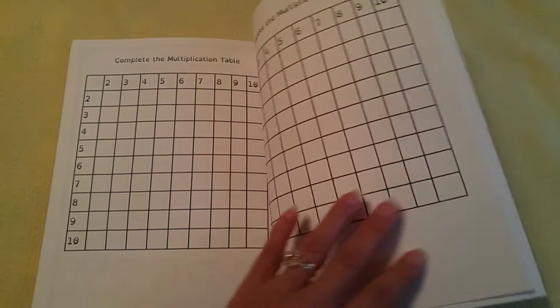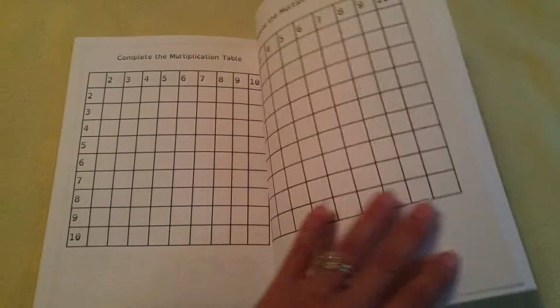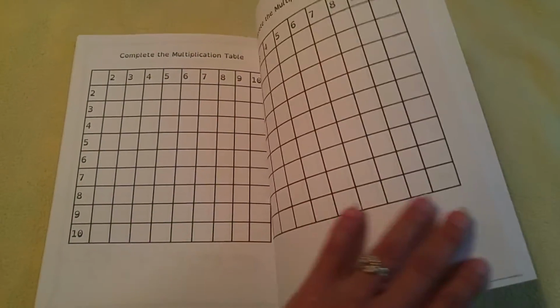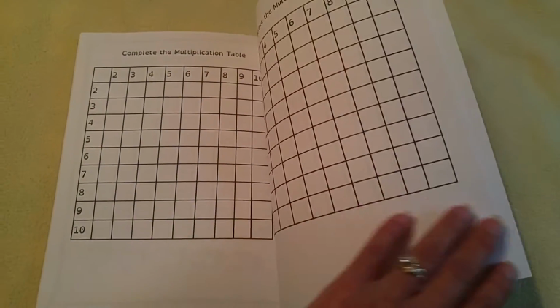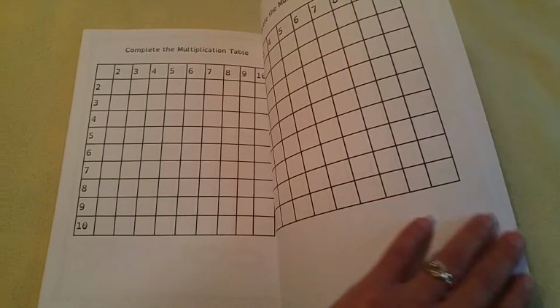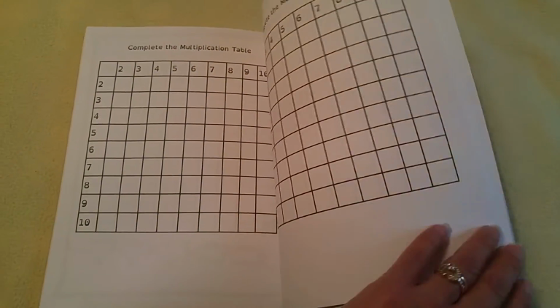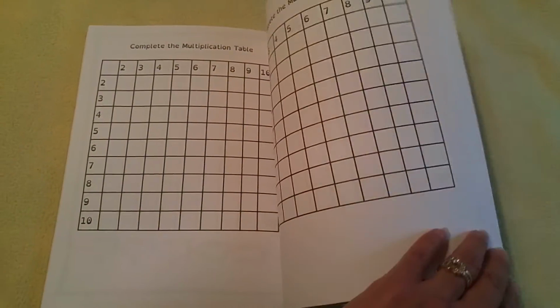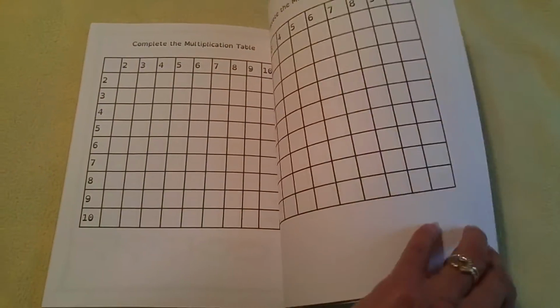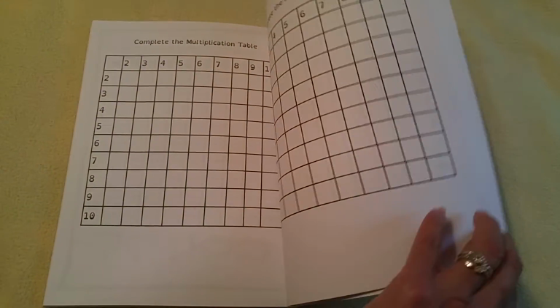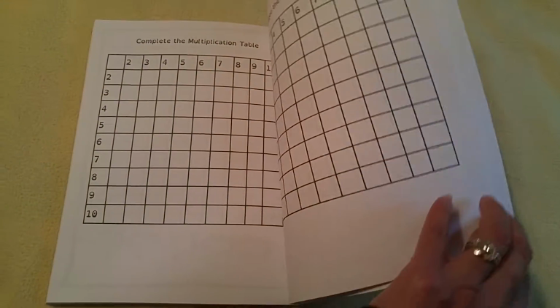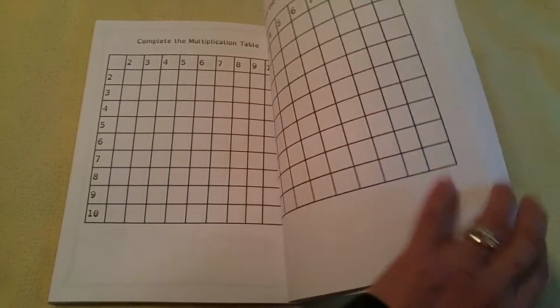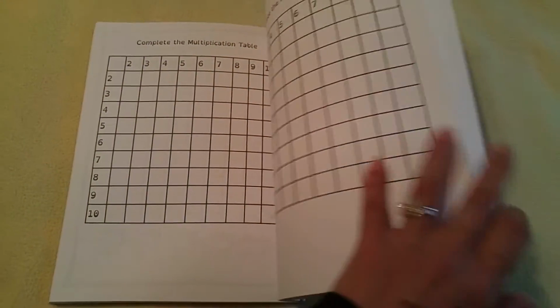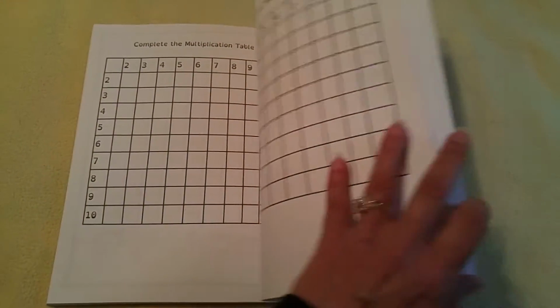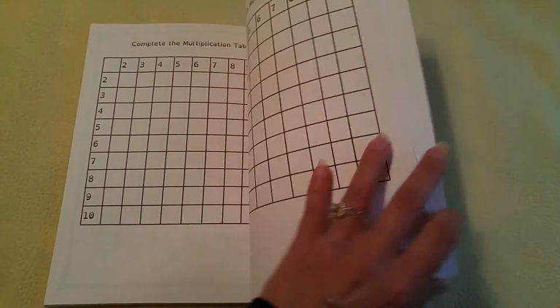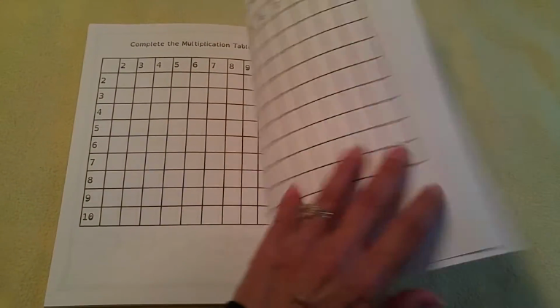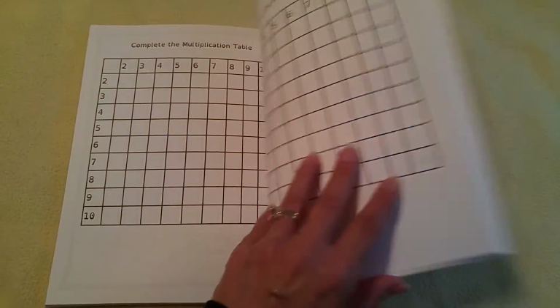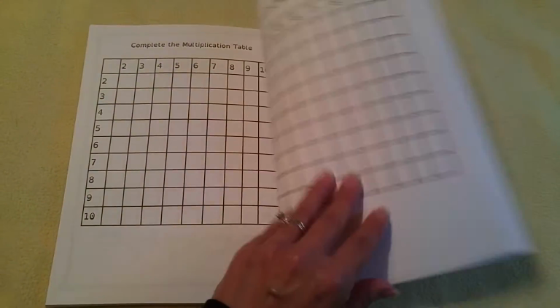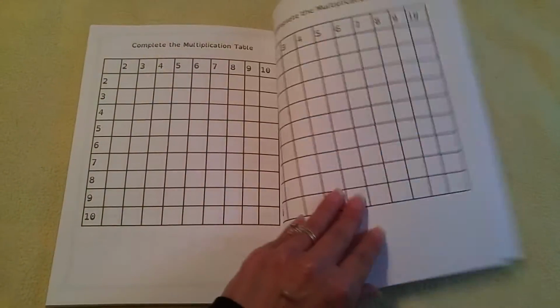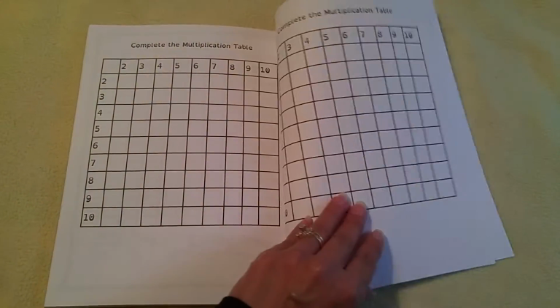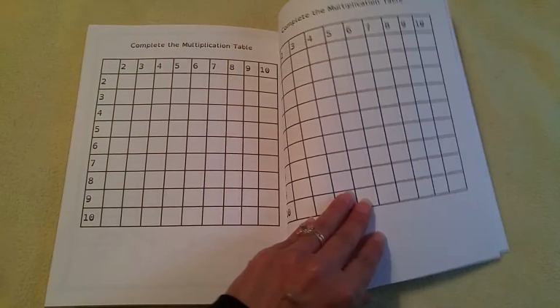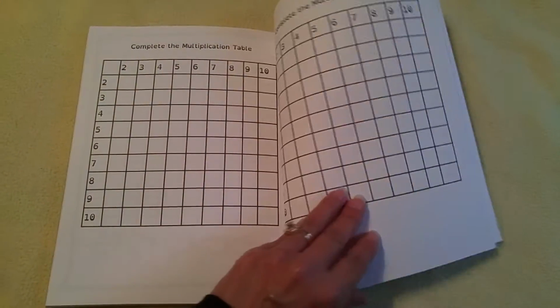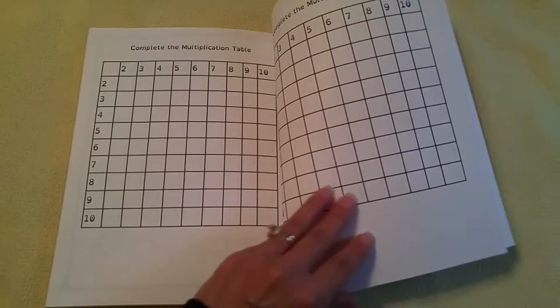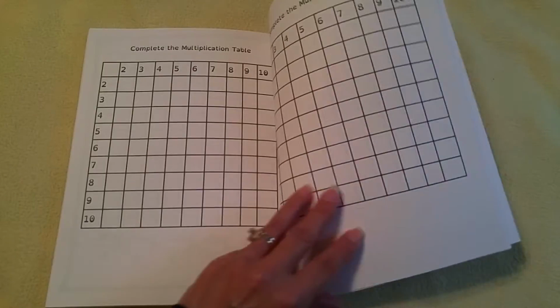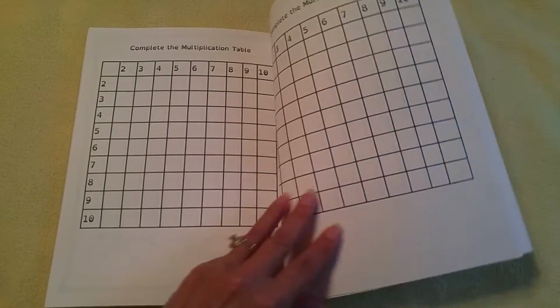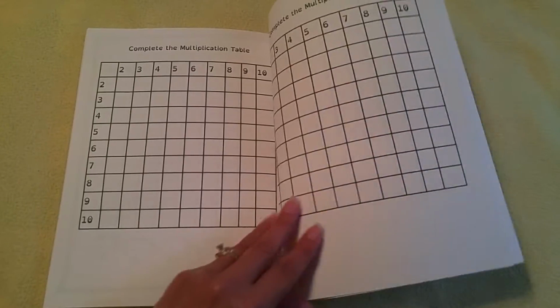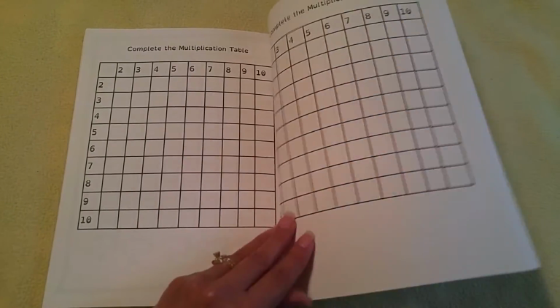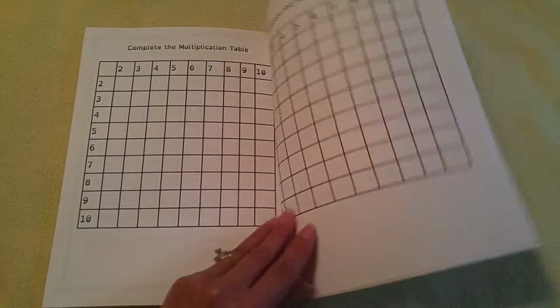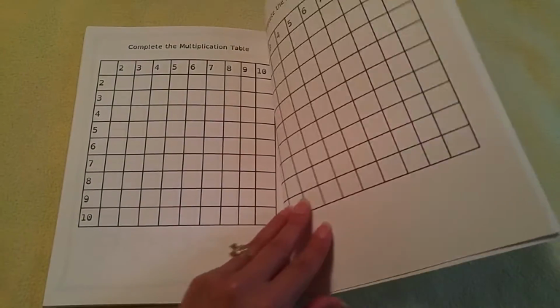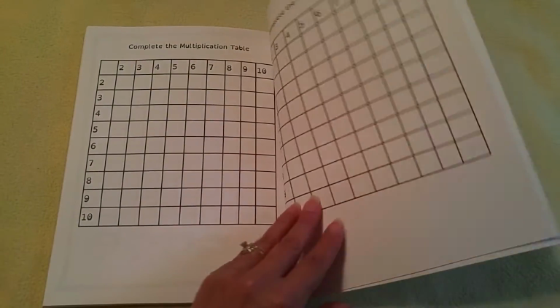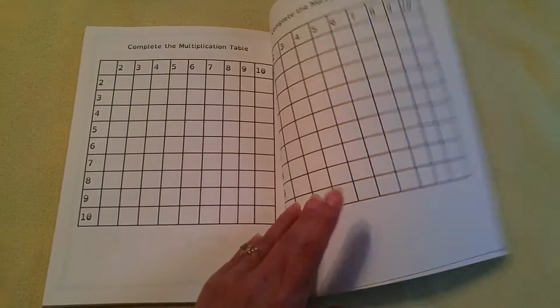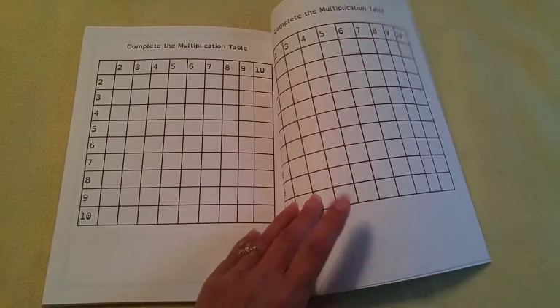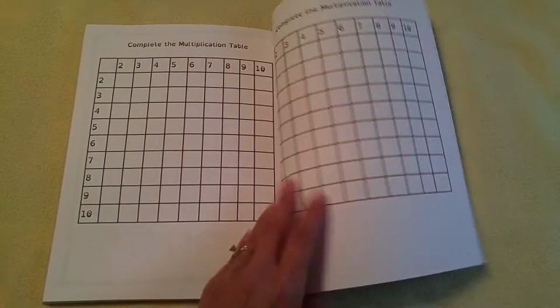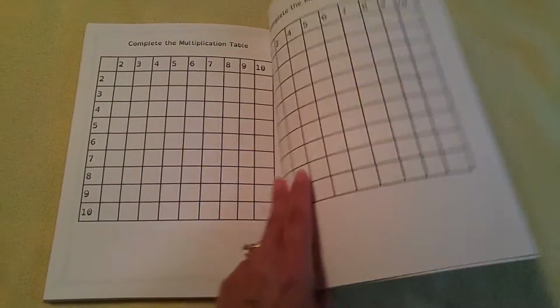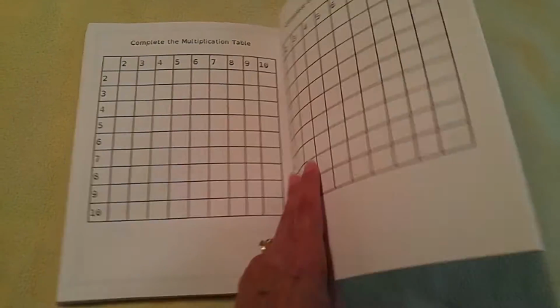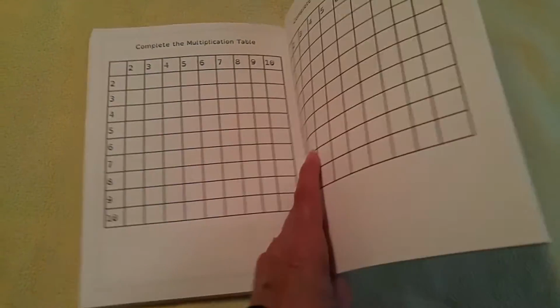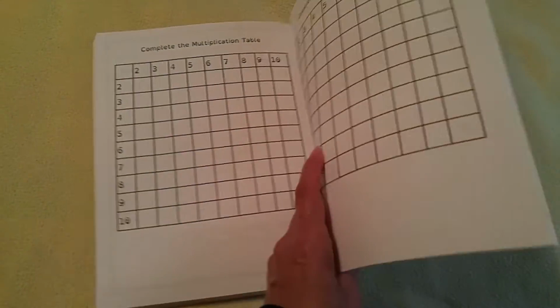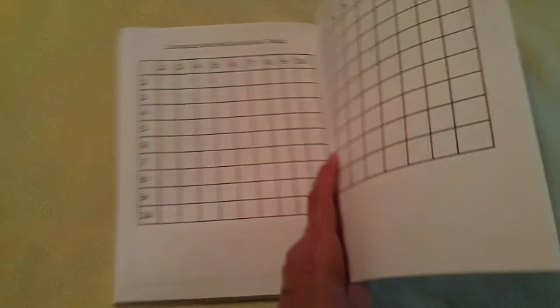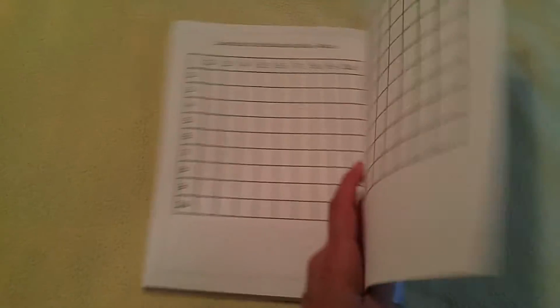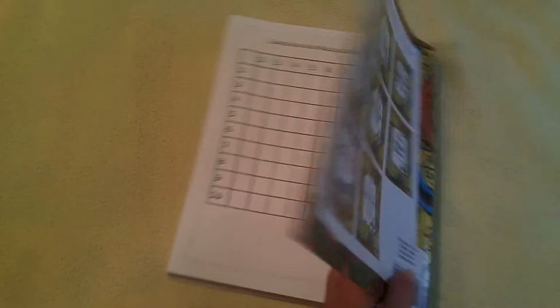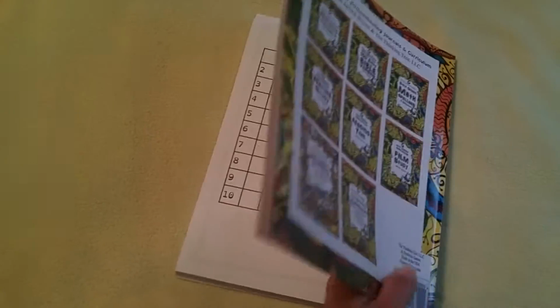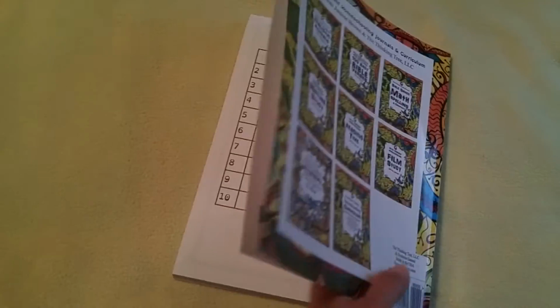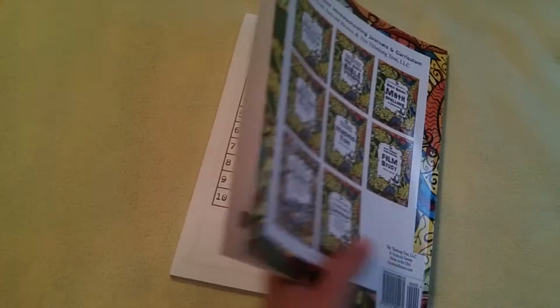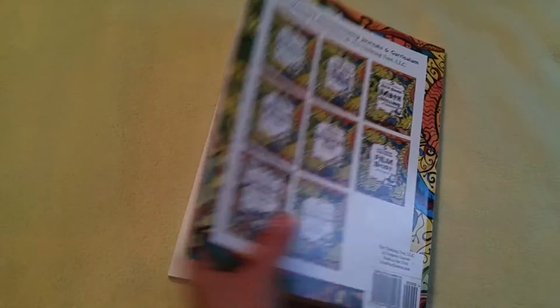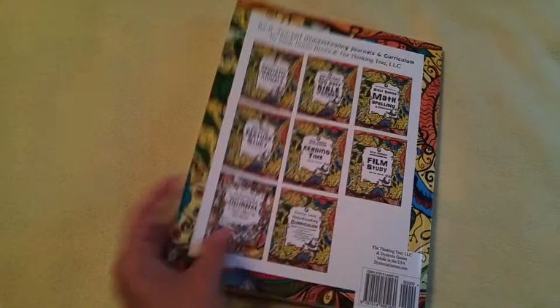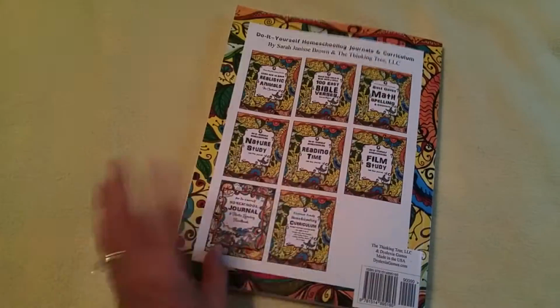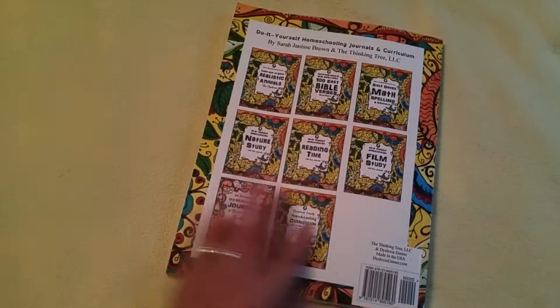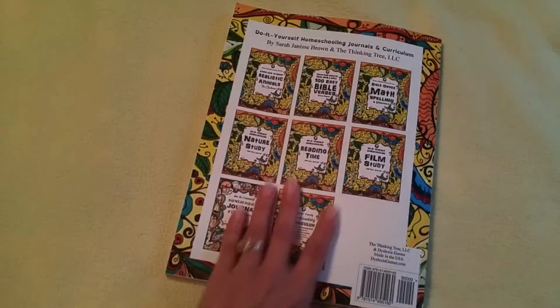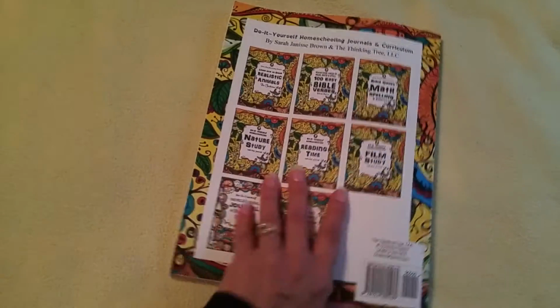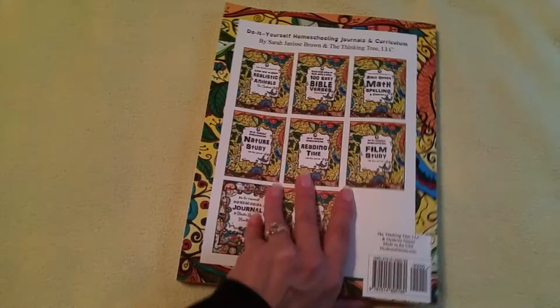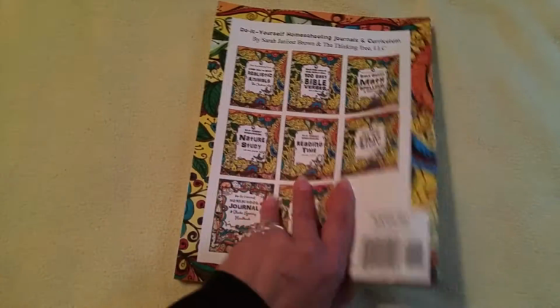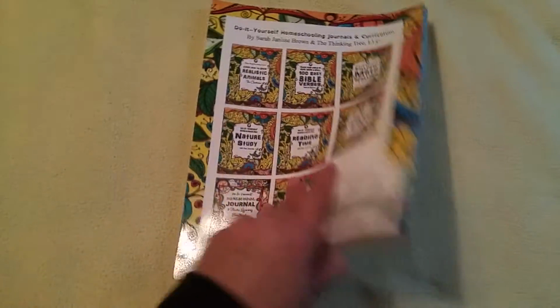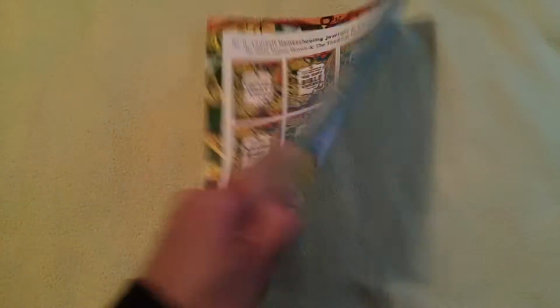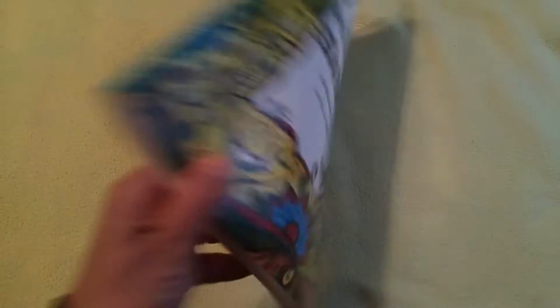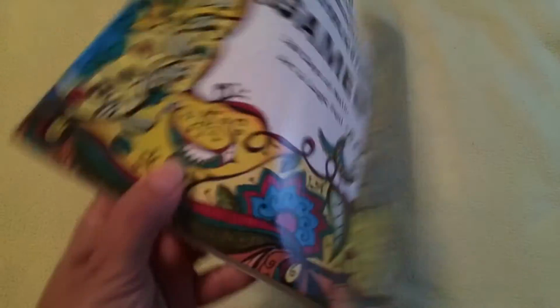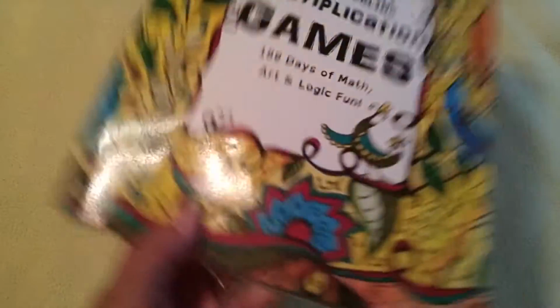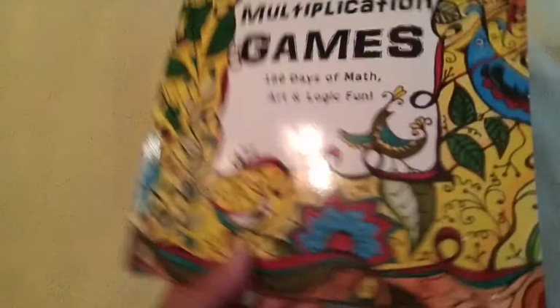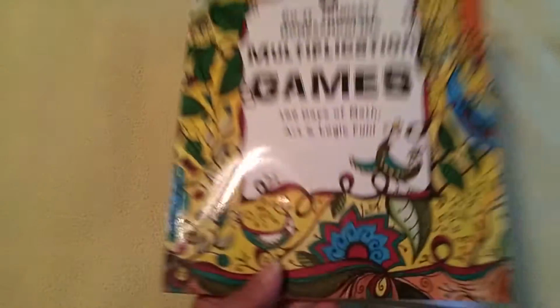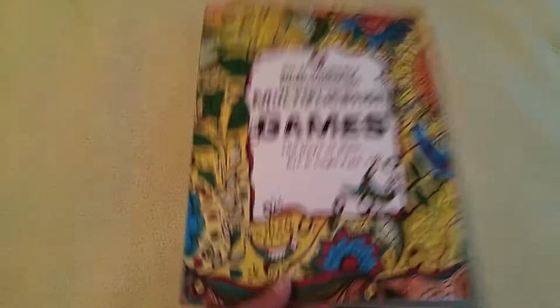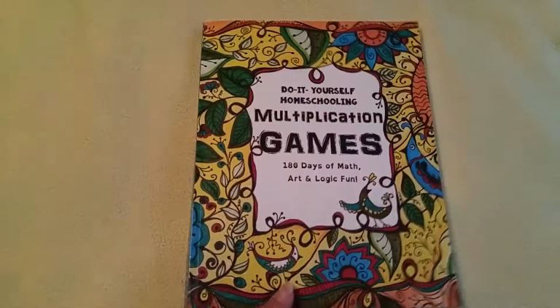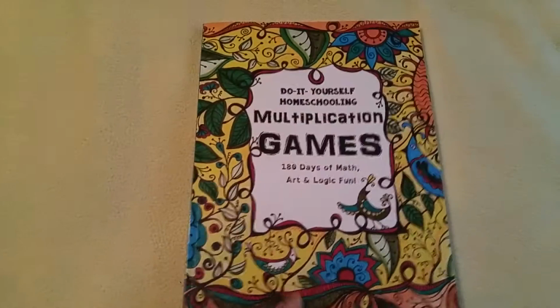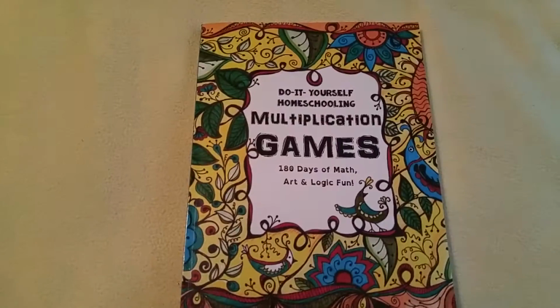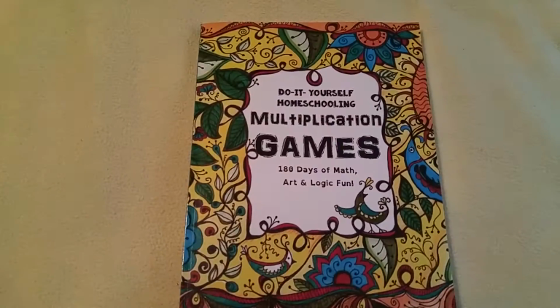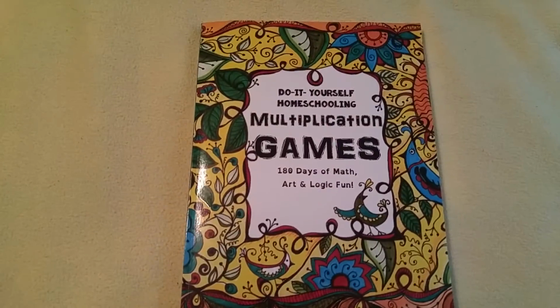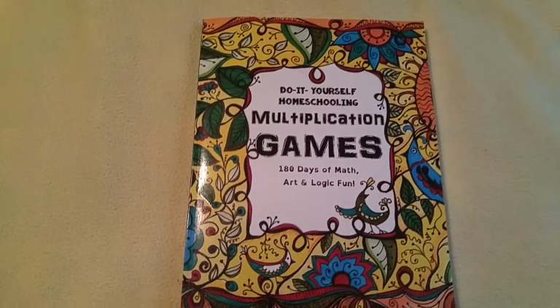And that's basically the end of the pages. Just a few more like this. Thank you for watching. Have a great day.